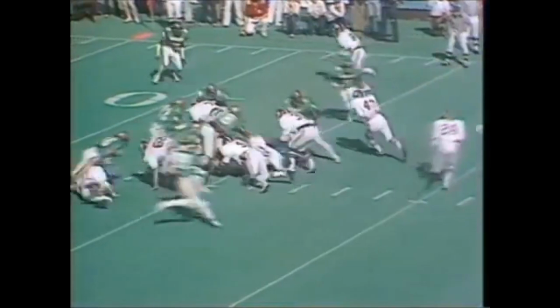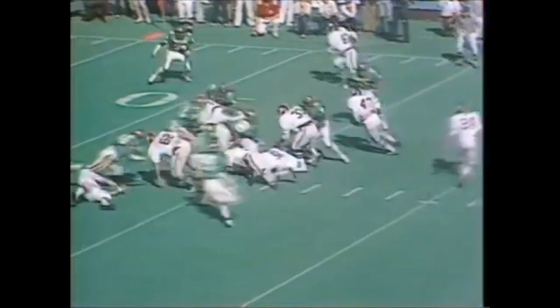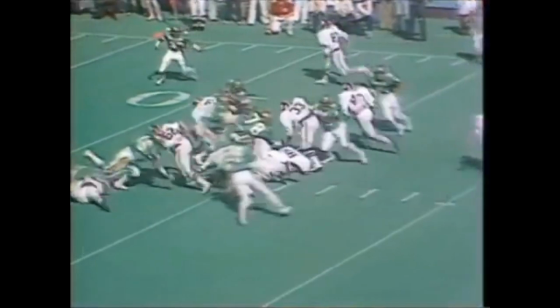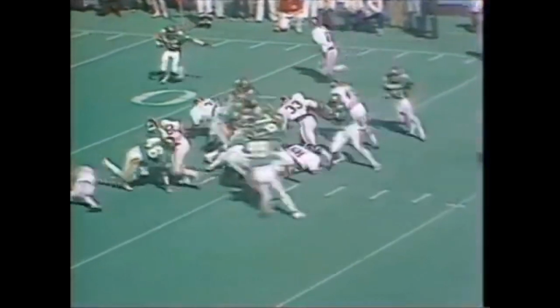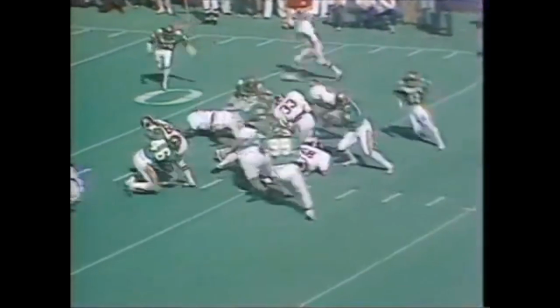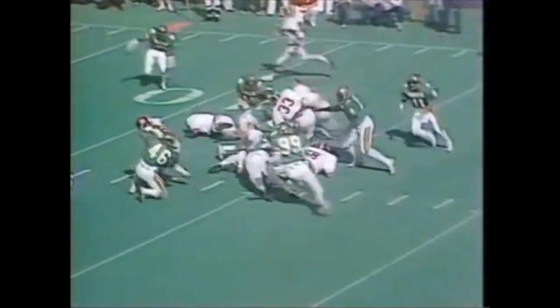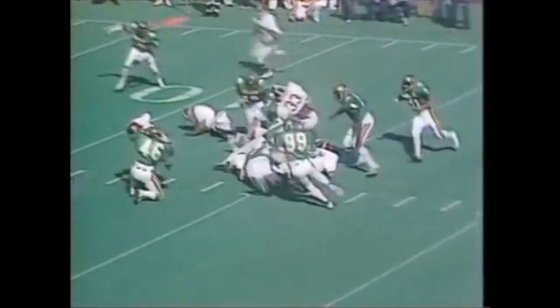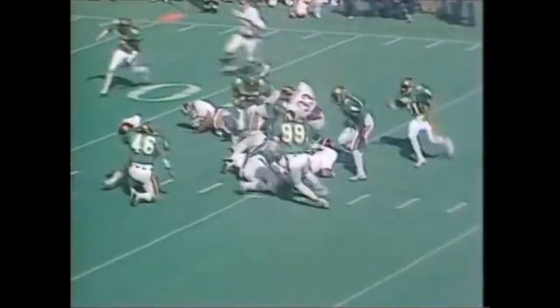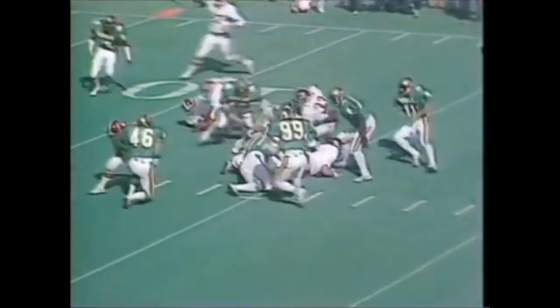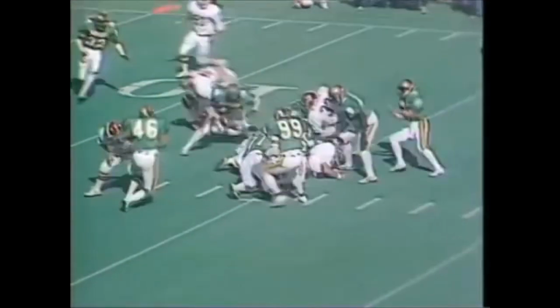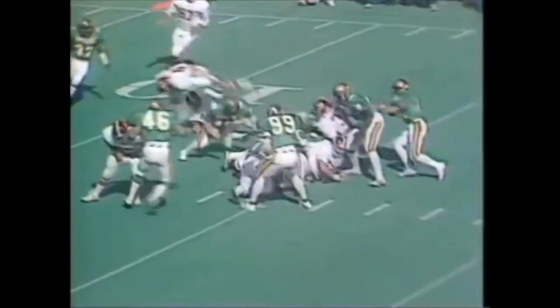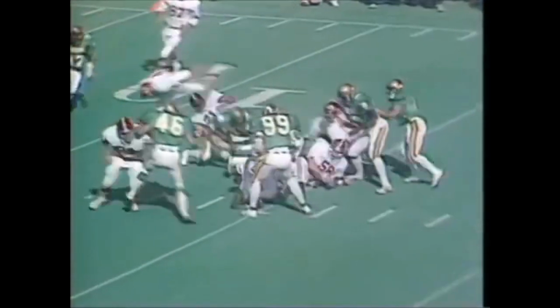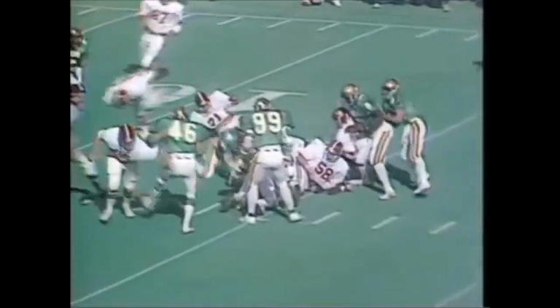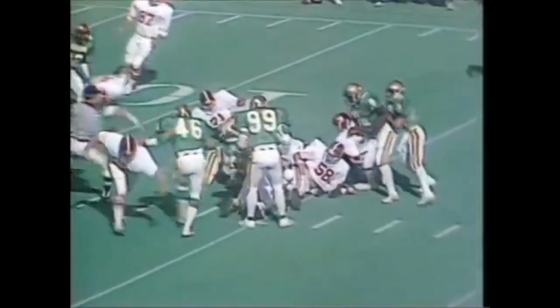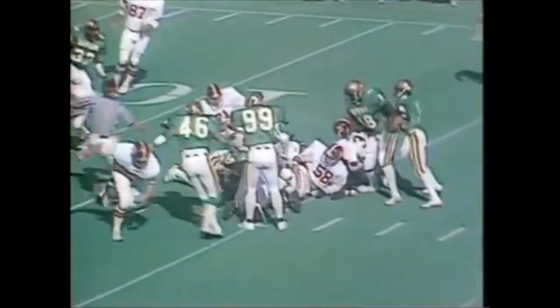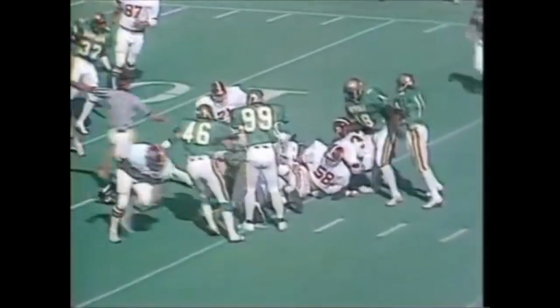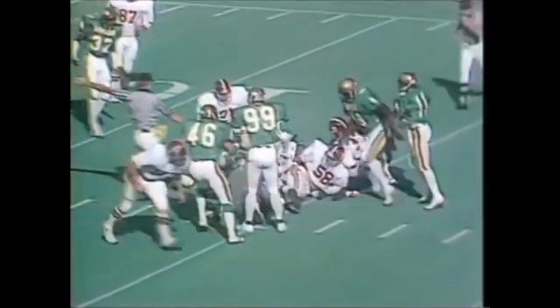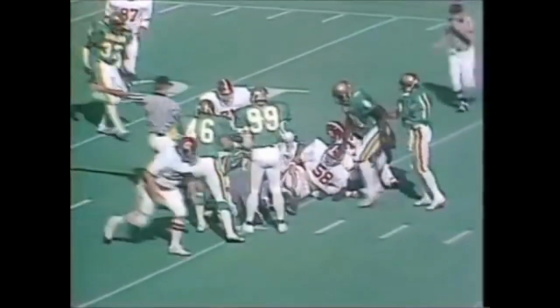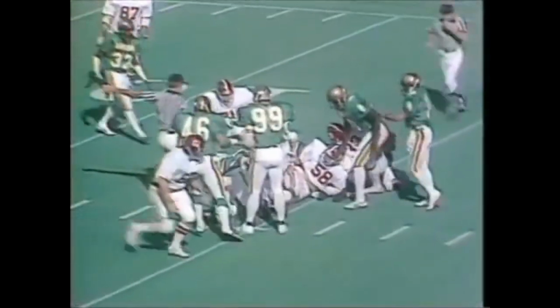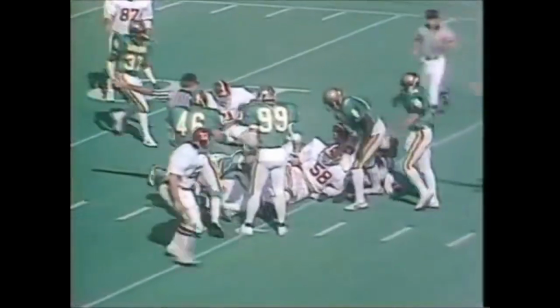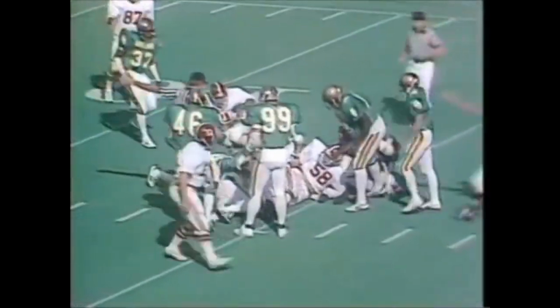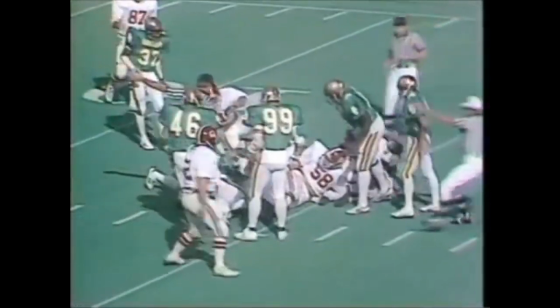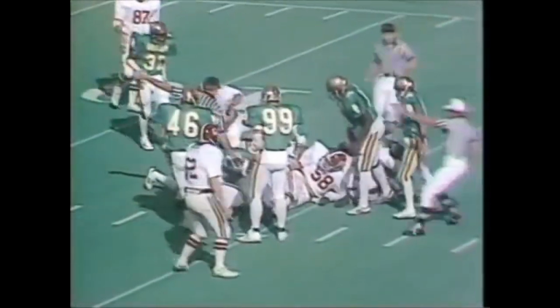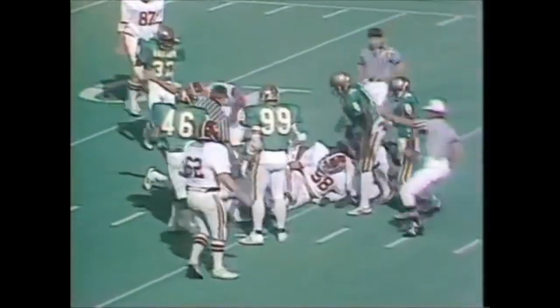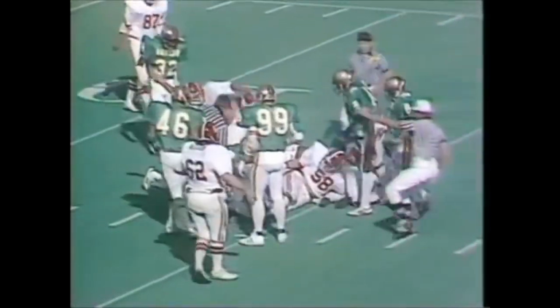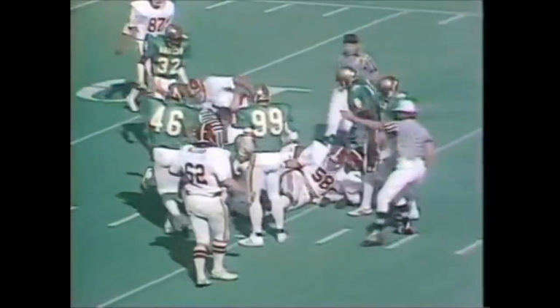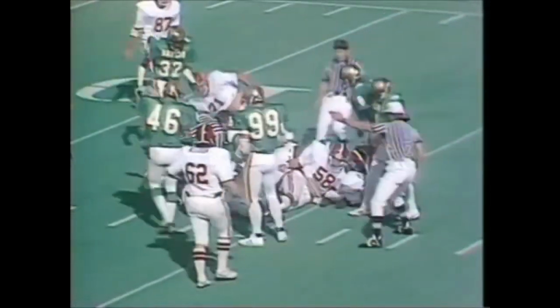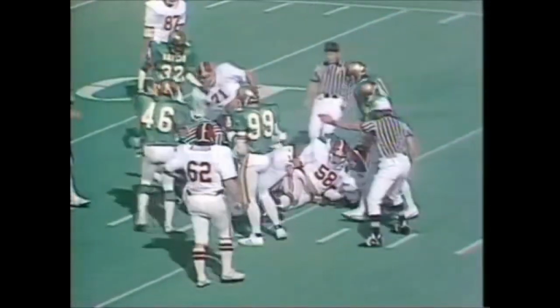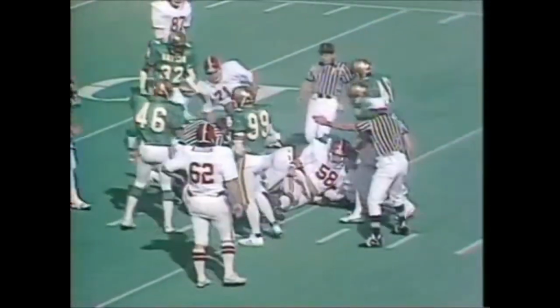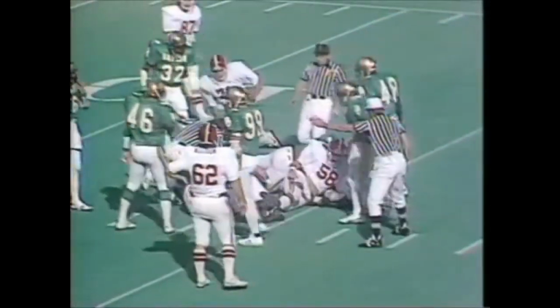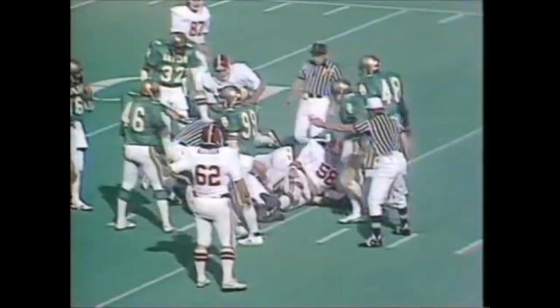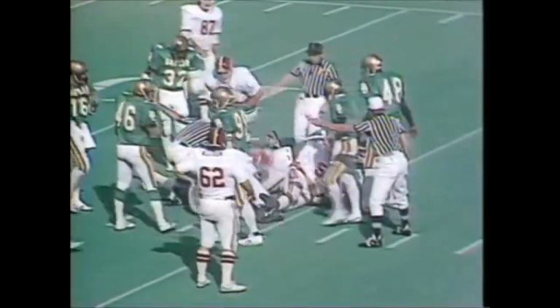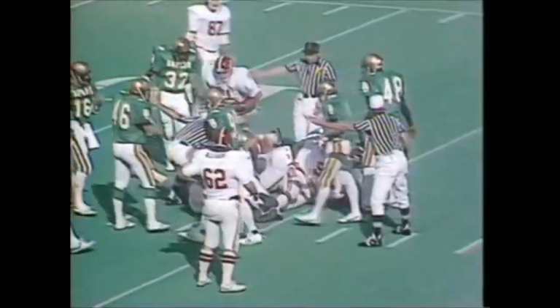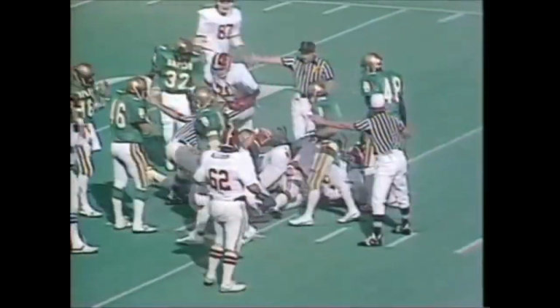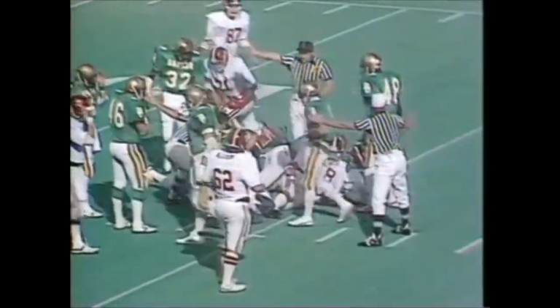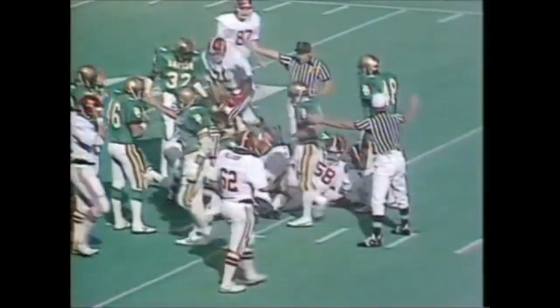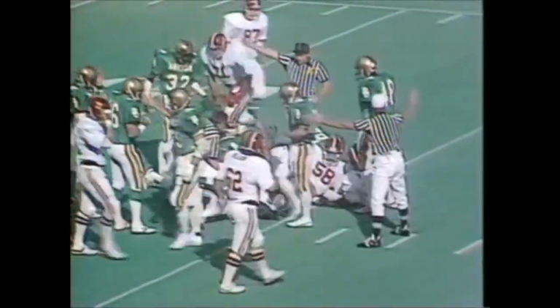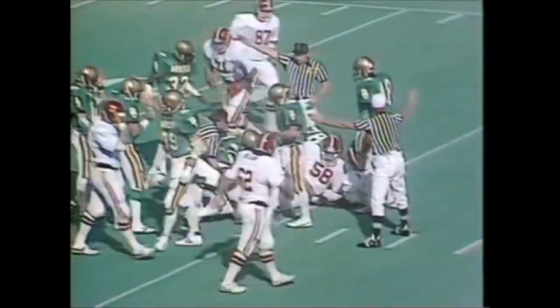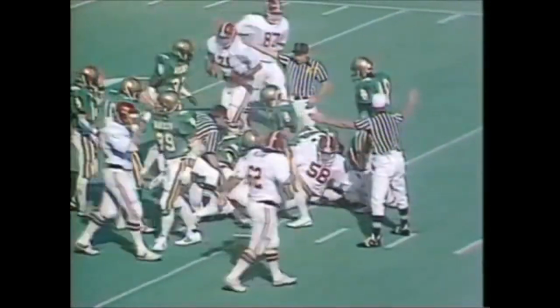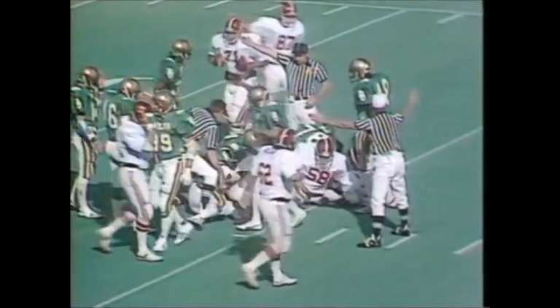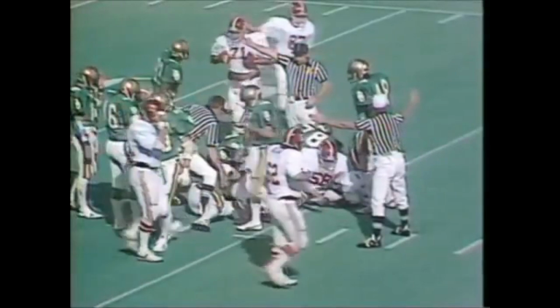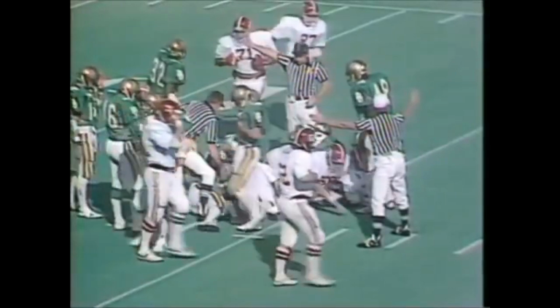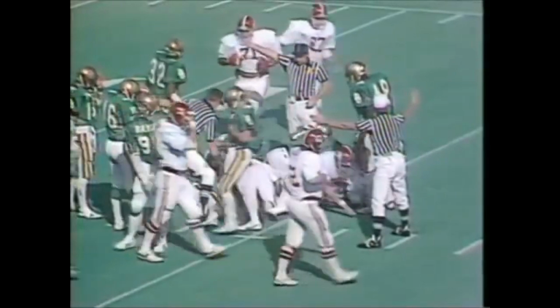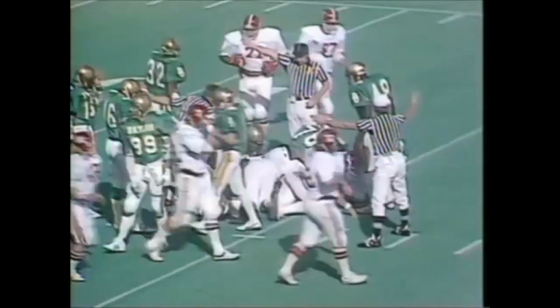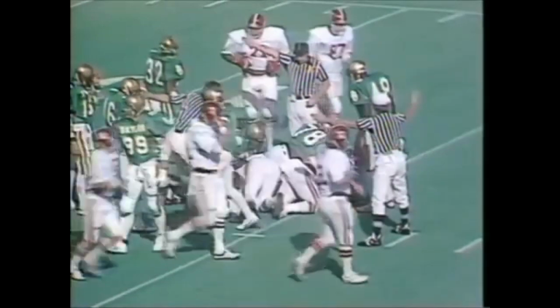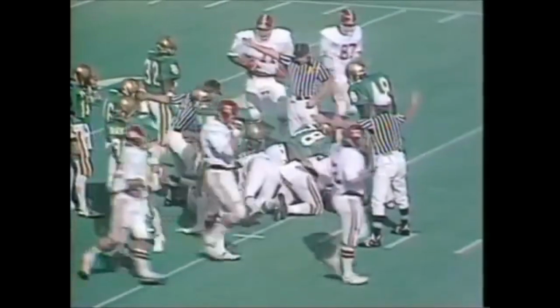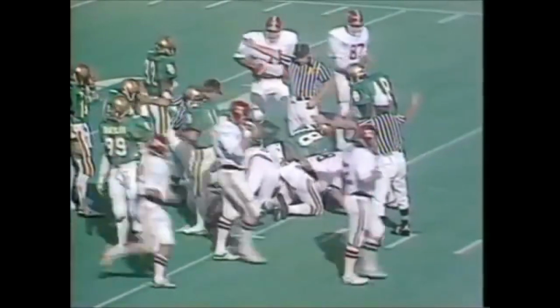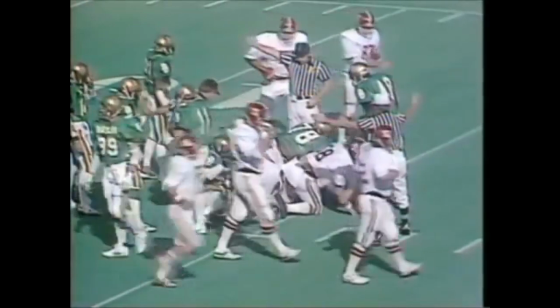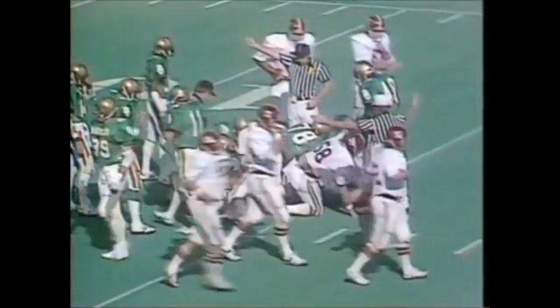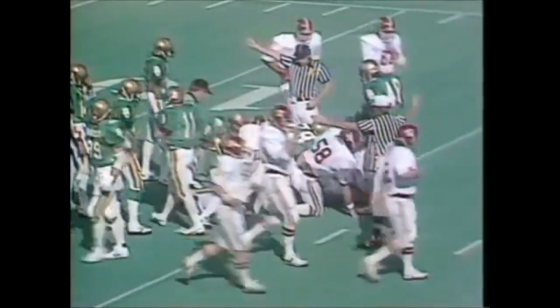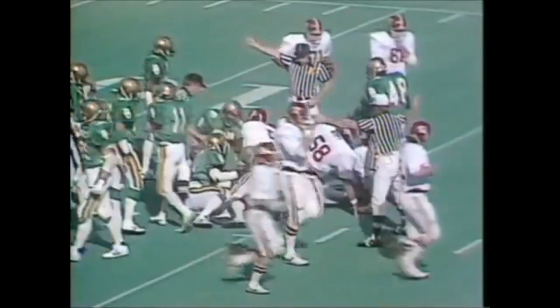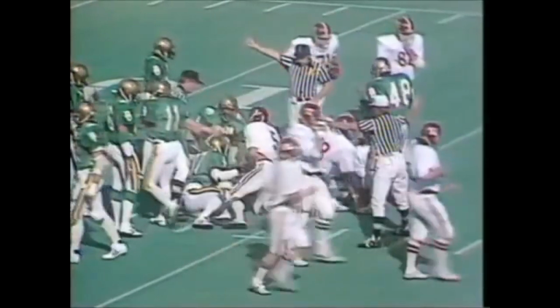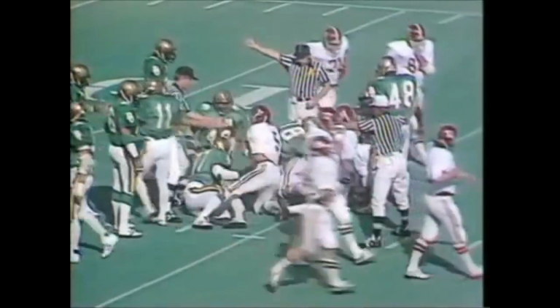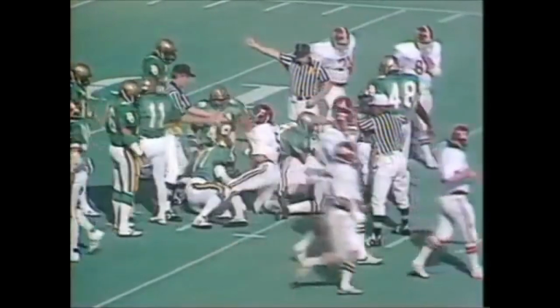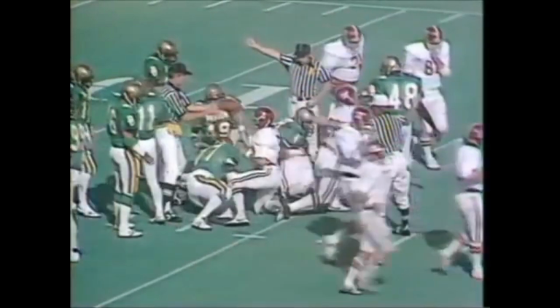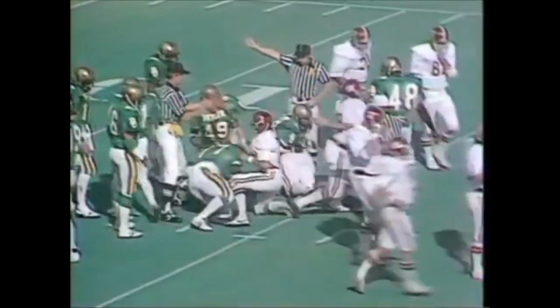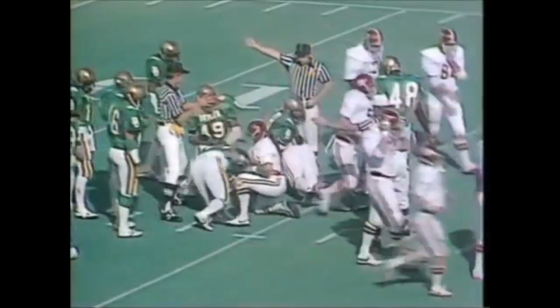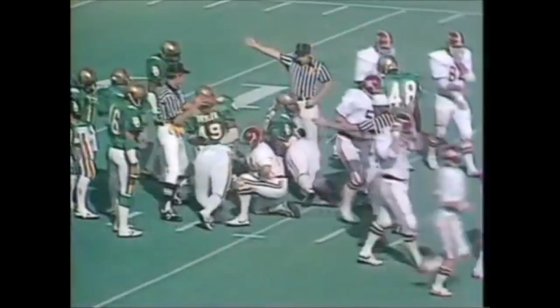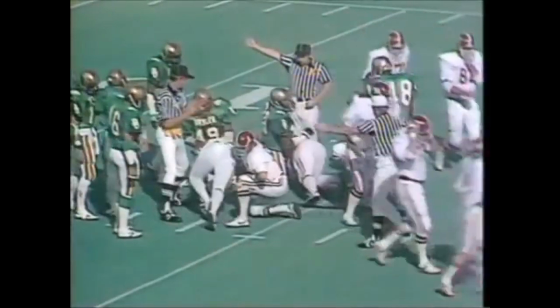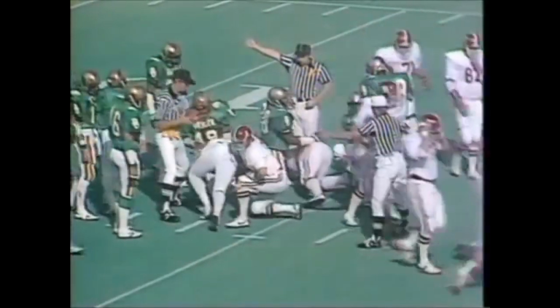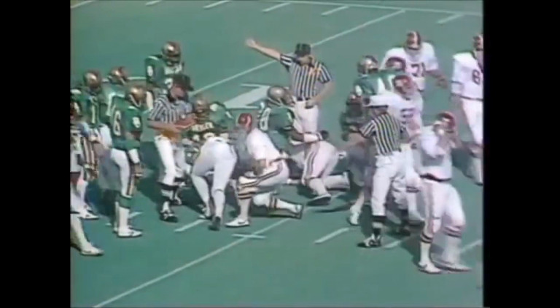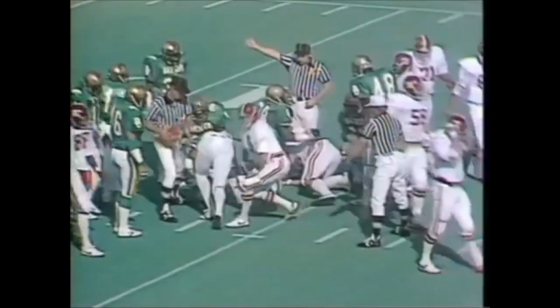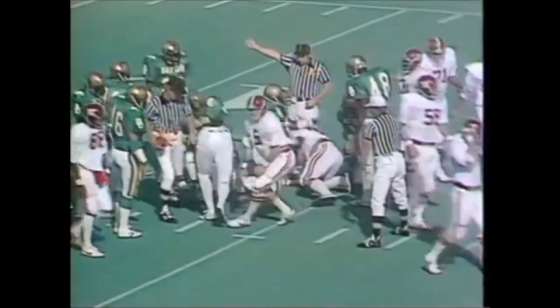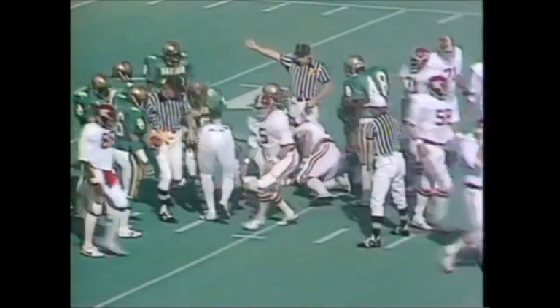There's a fumble on the snap. Fumble on the snap. Alabama recovered. Jacobs dives forward to recover his own fumble.